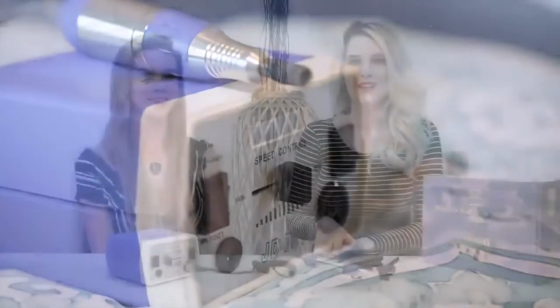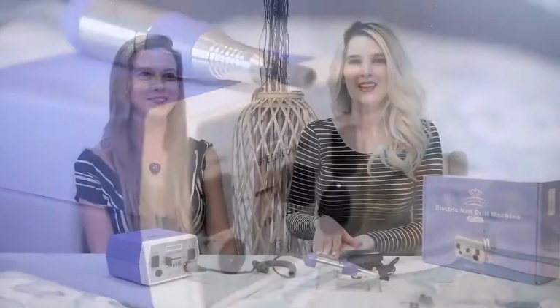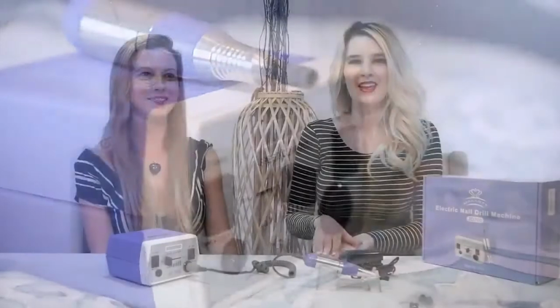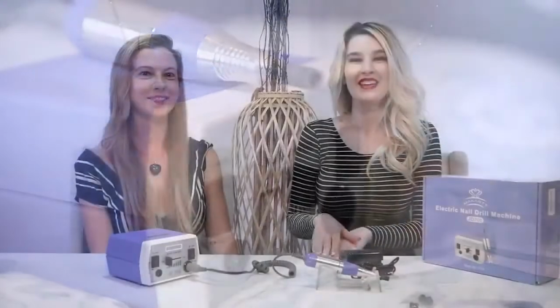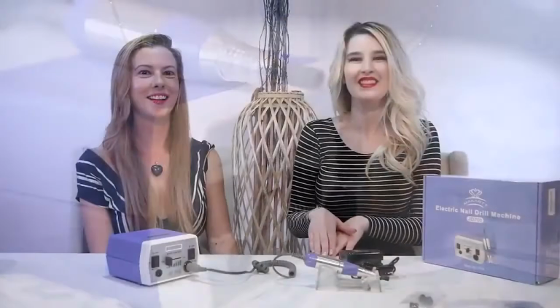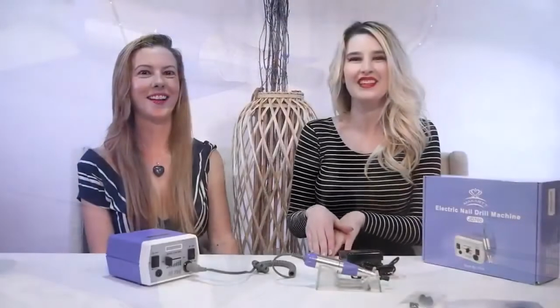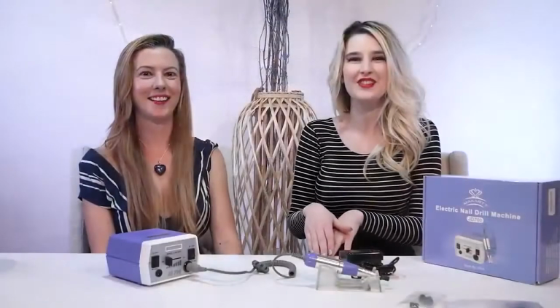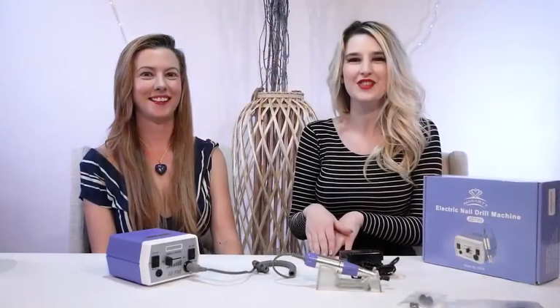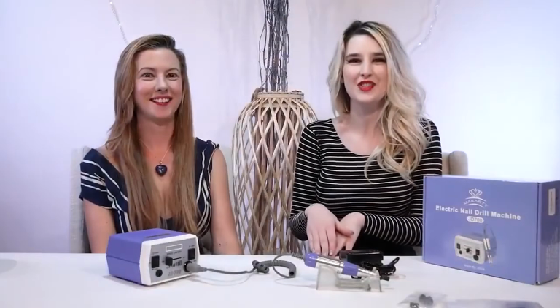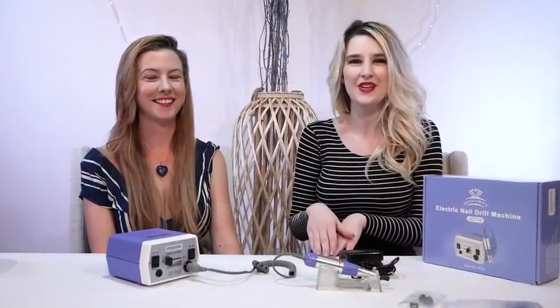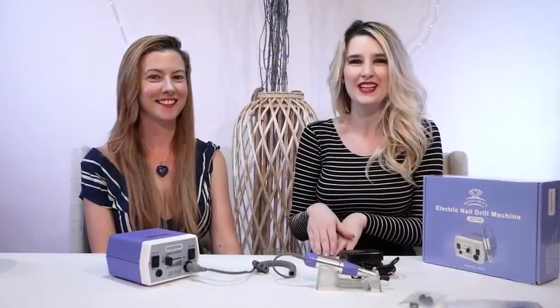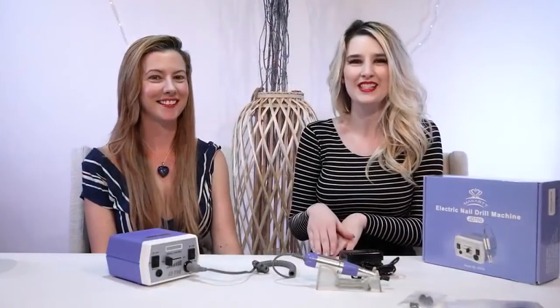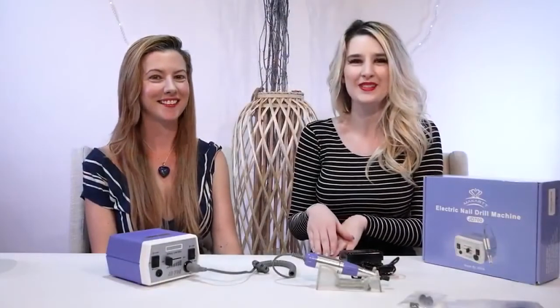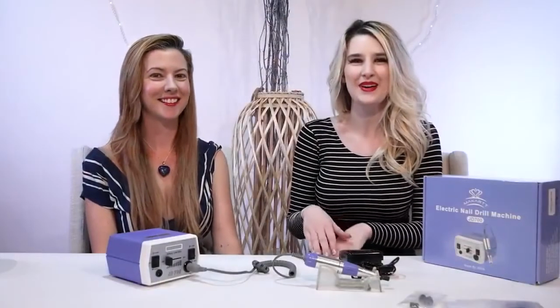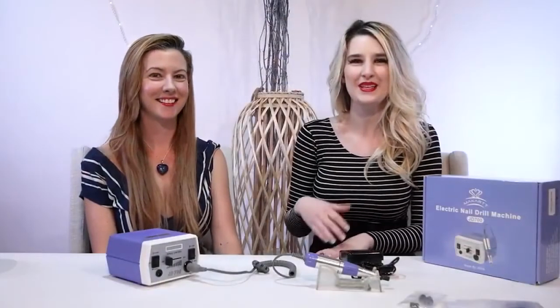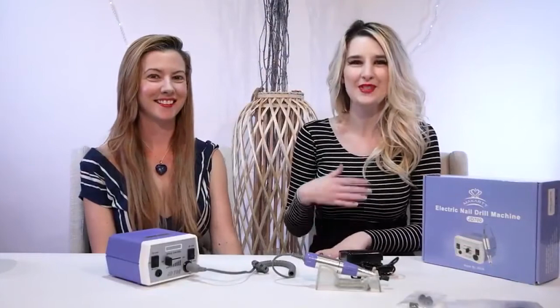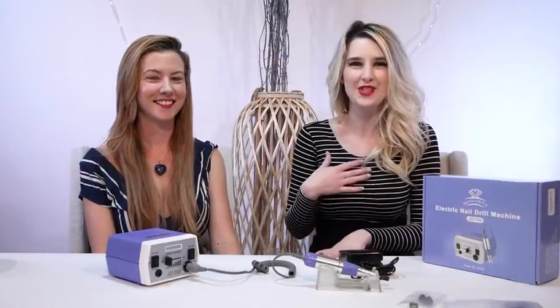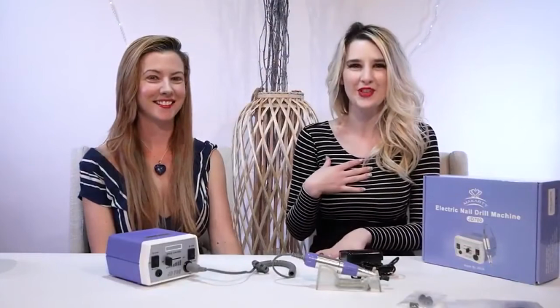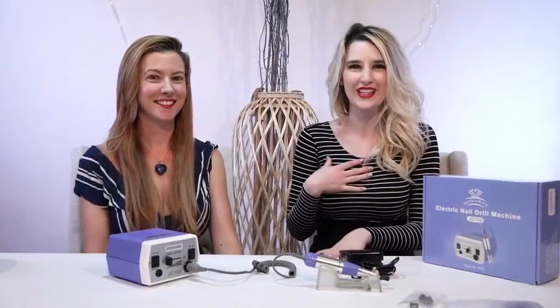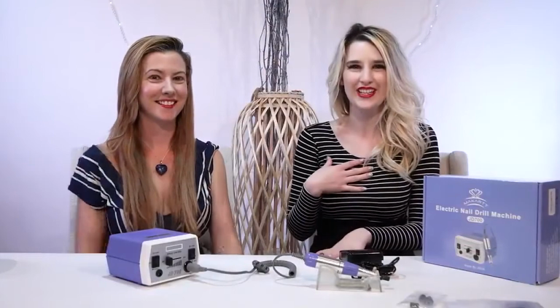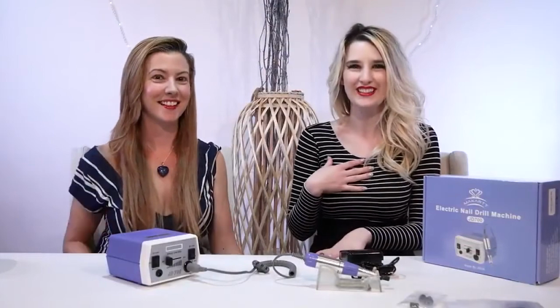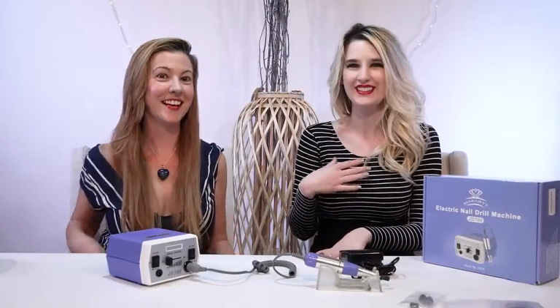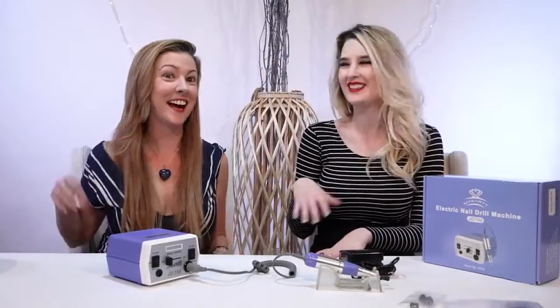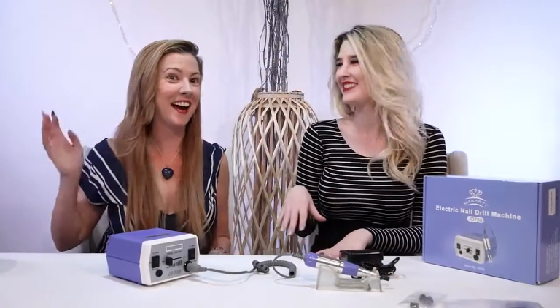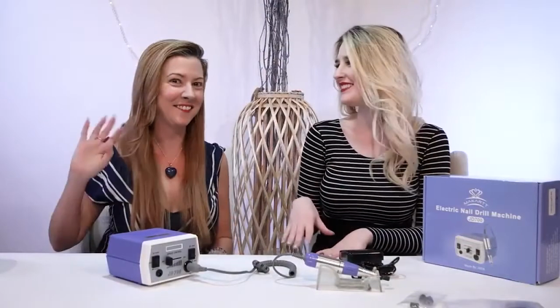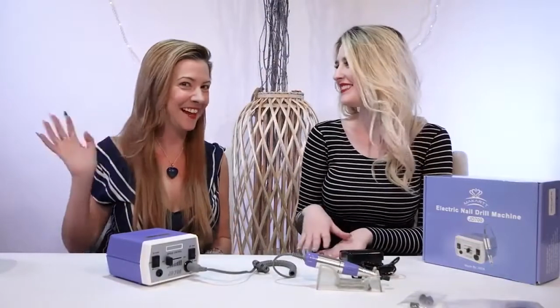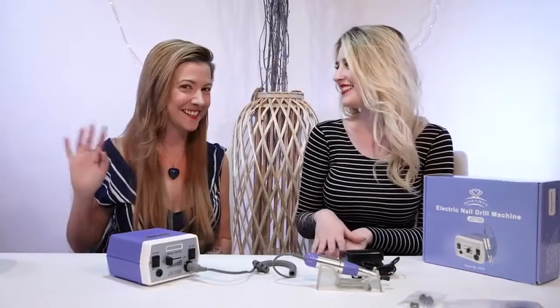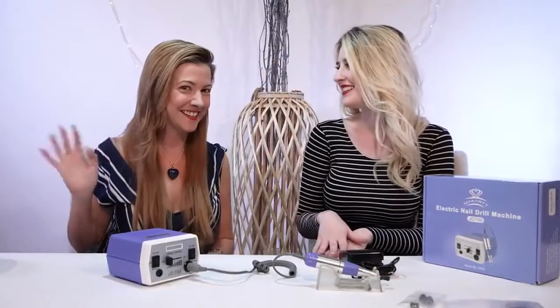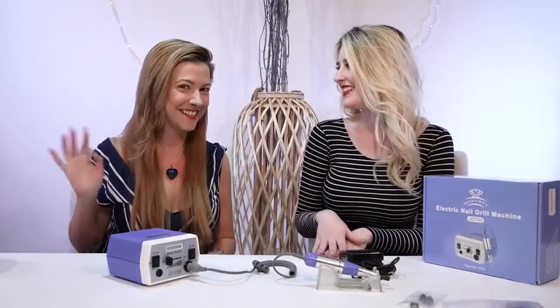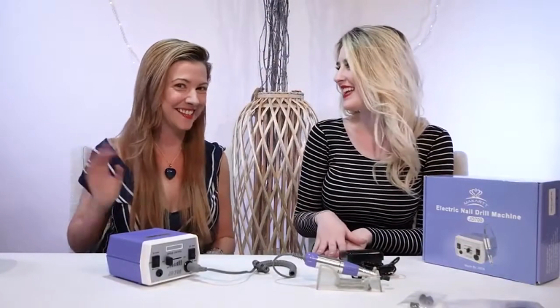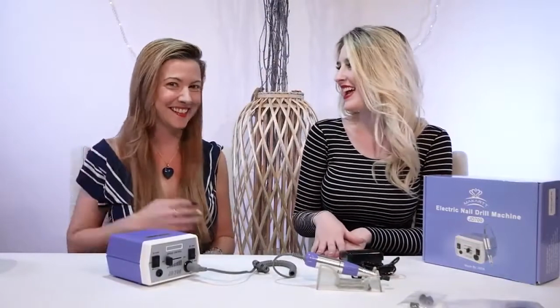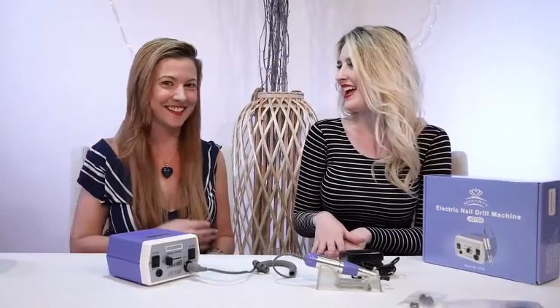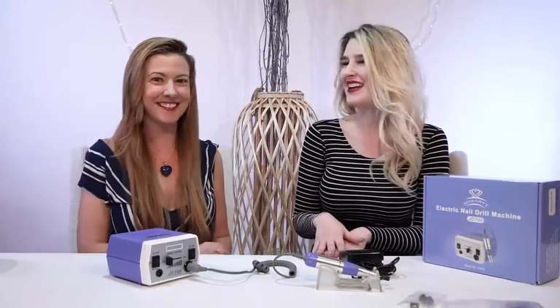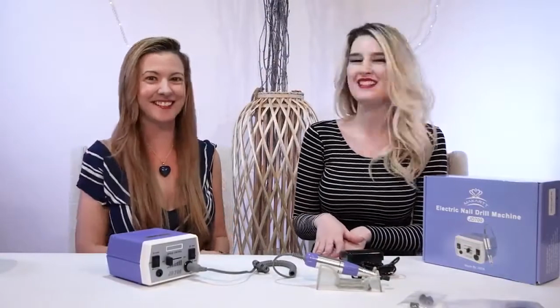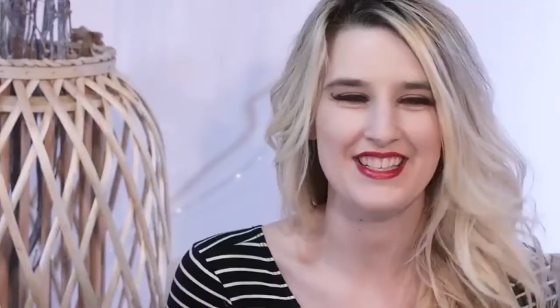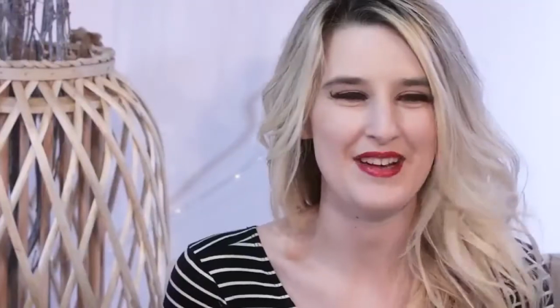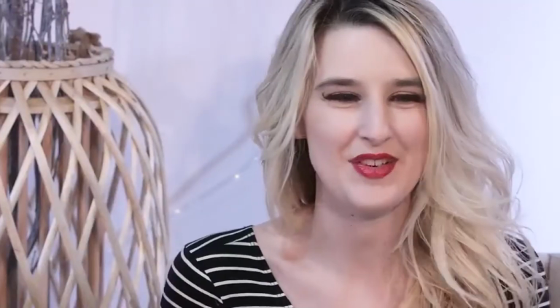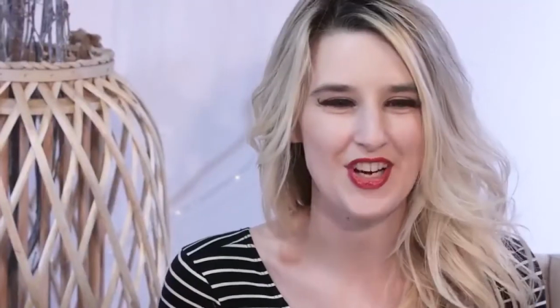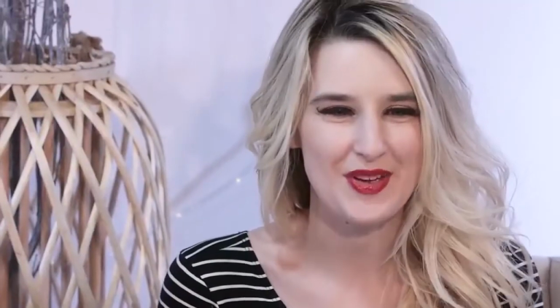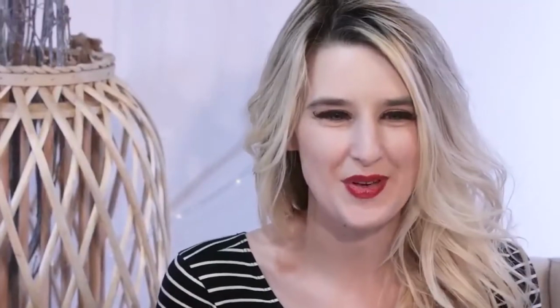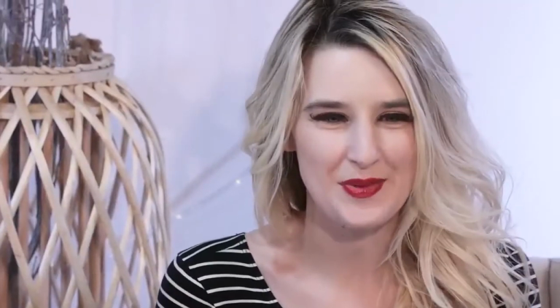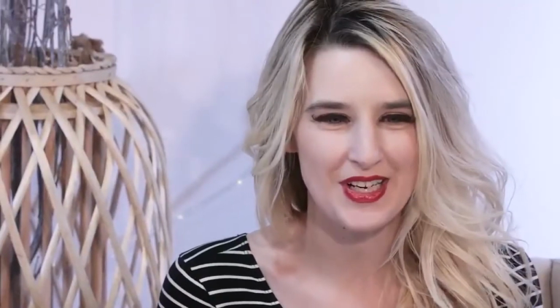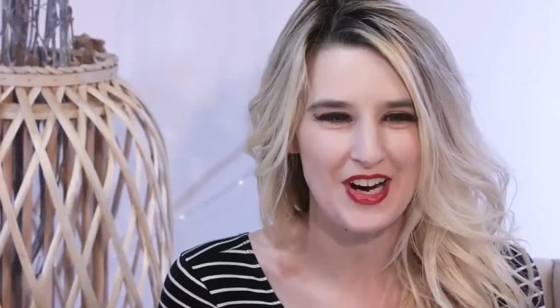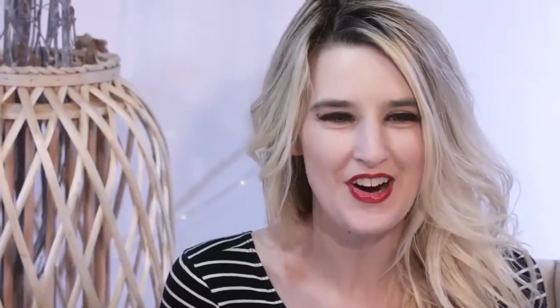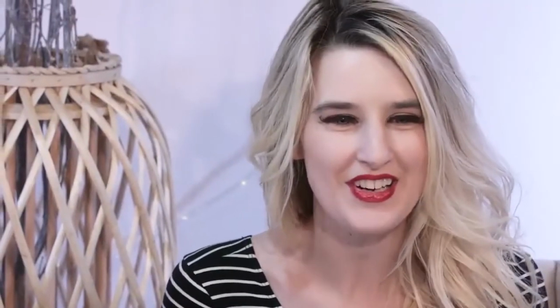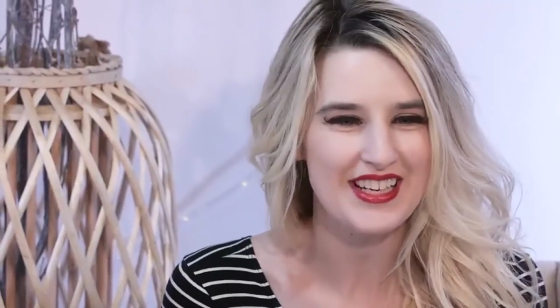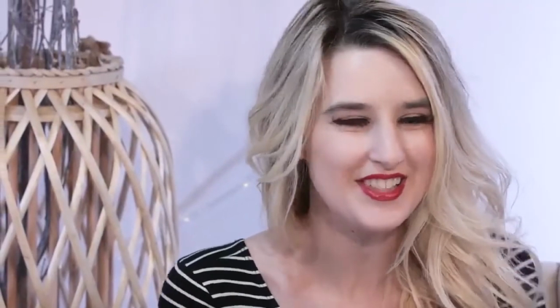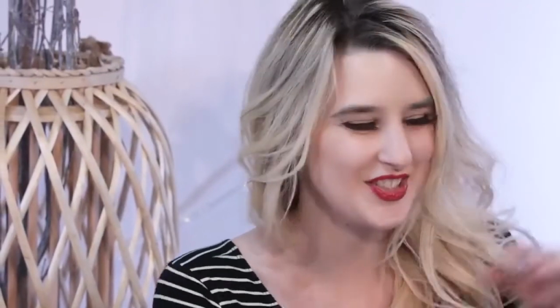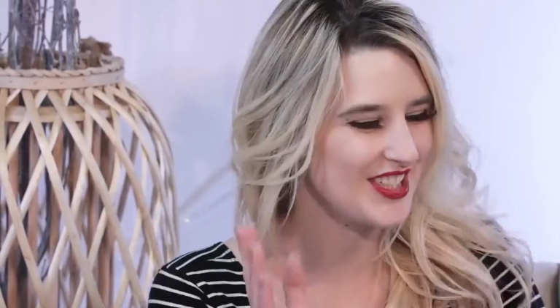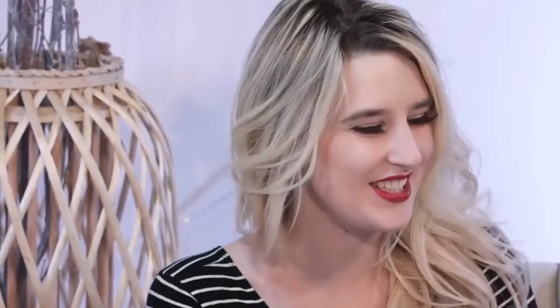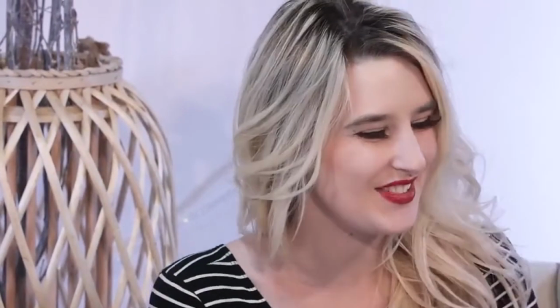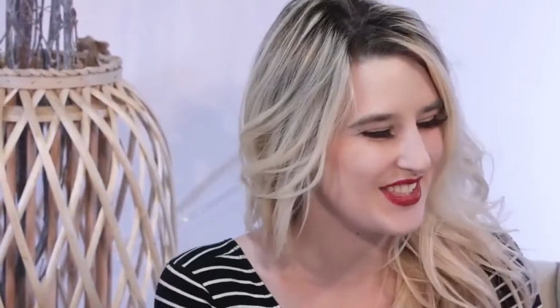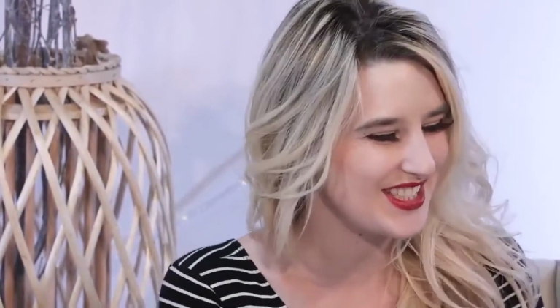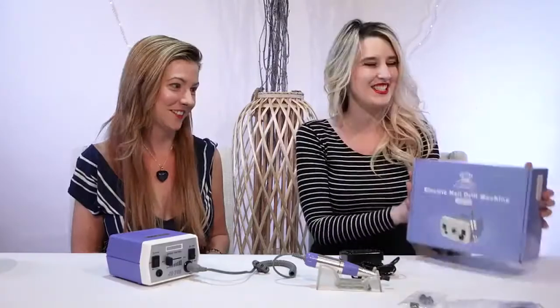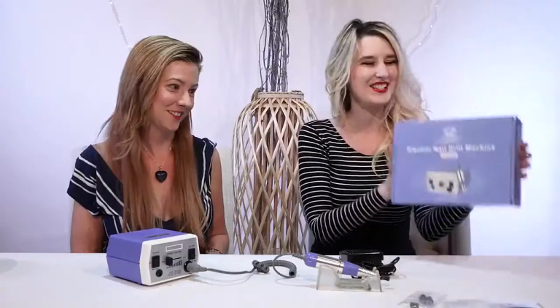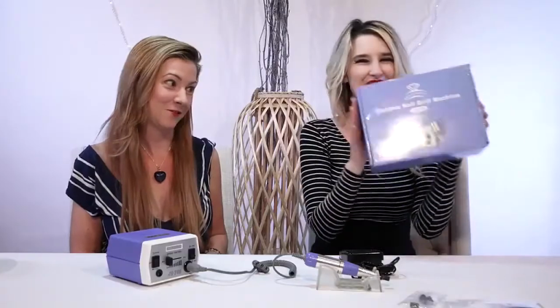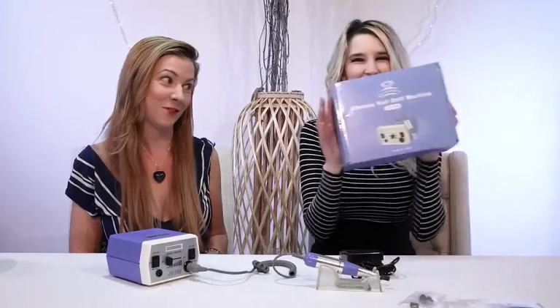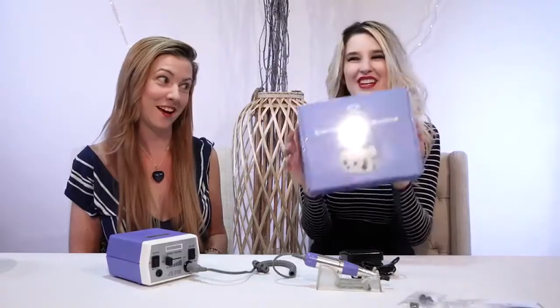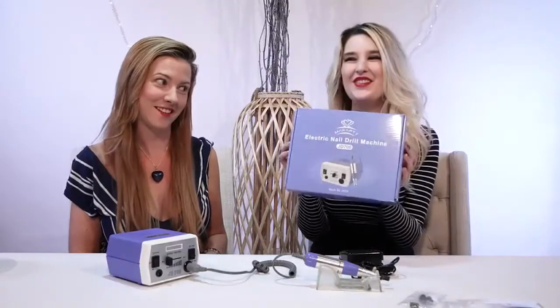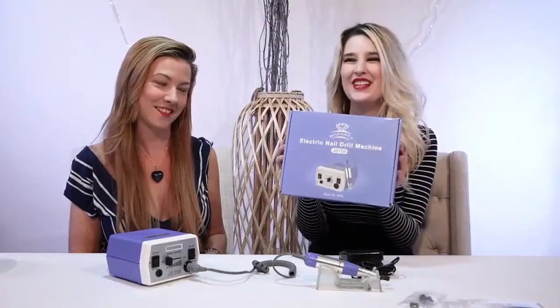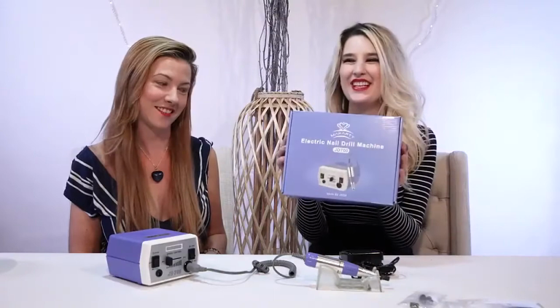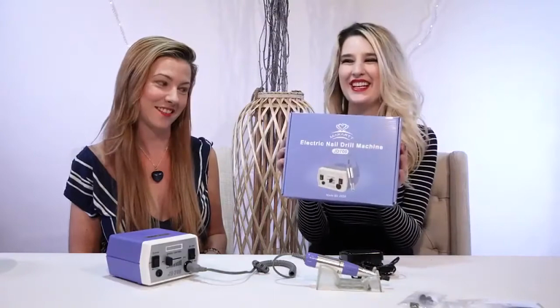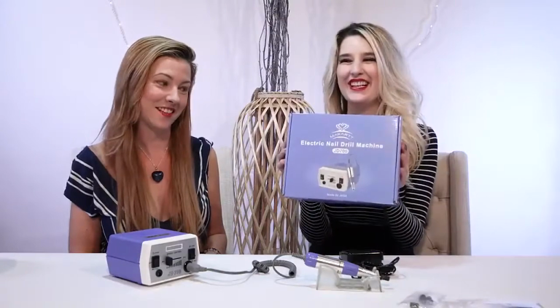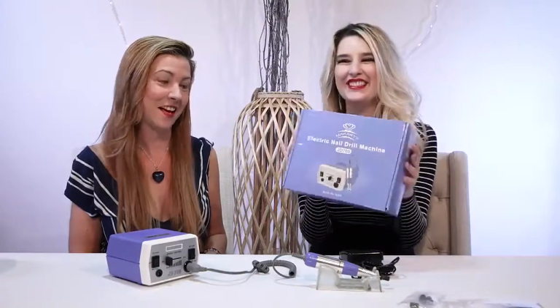Hey, thanks for joining us. My name is Julia. And I'm Nancy. And today we're talking about the McCart nail drill, which is right over here.